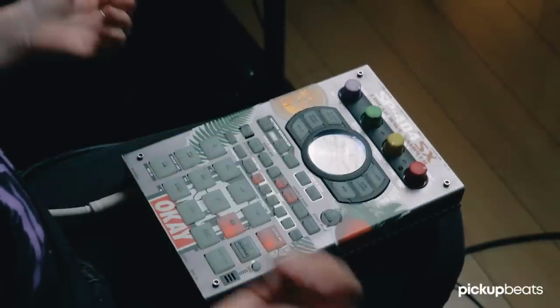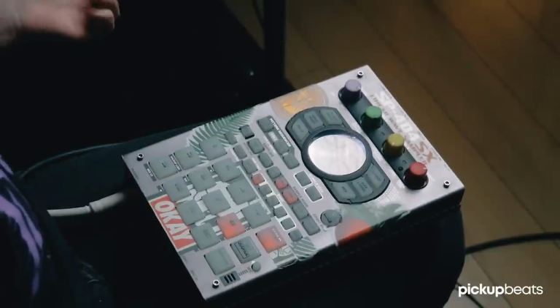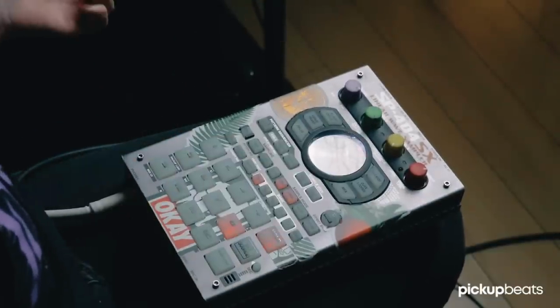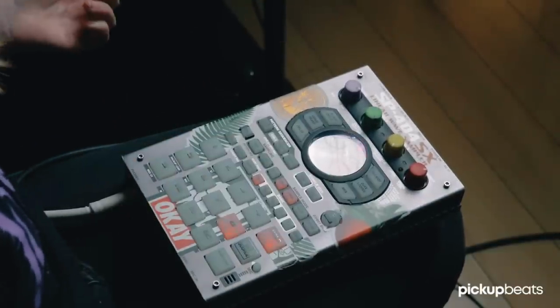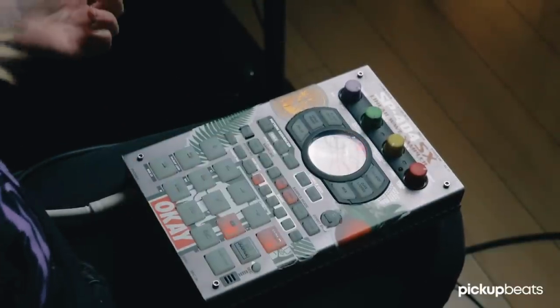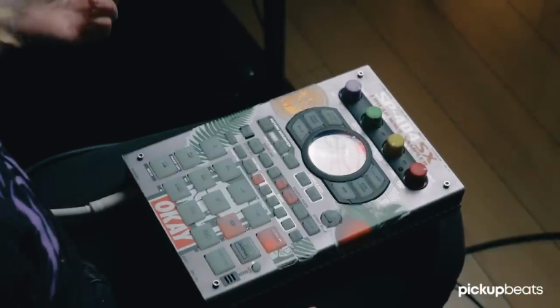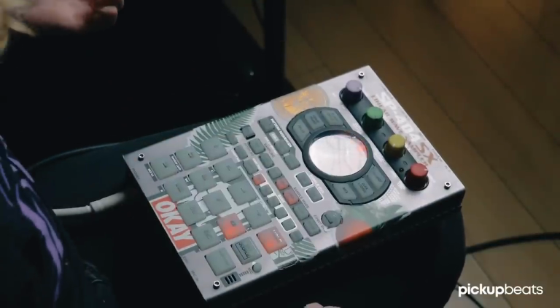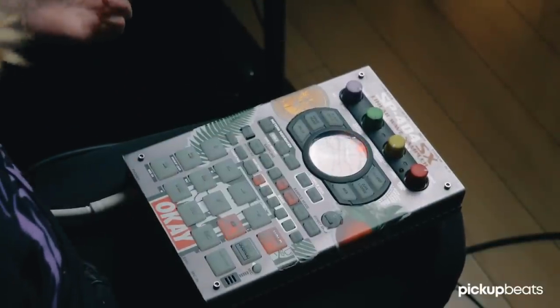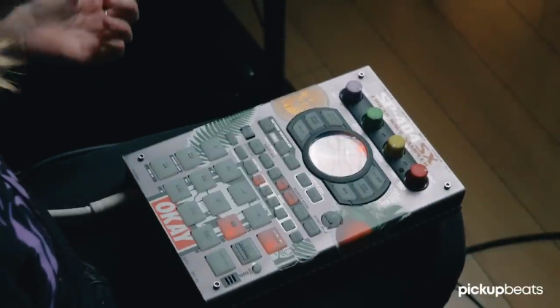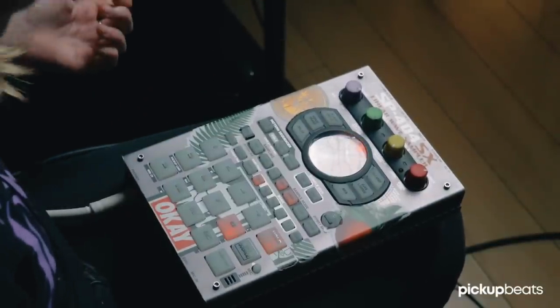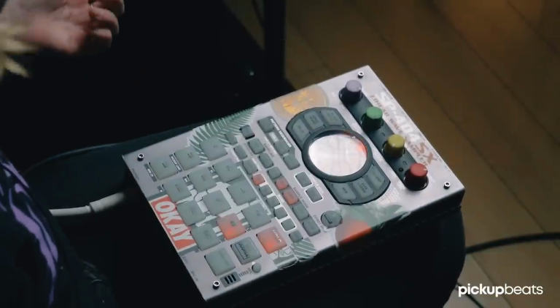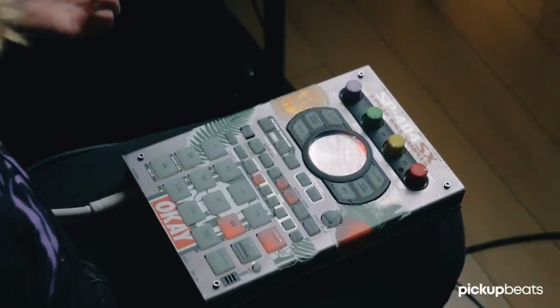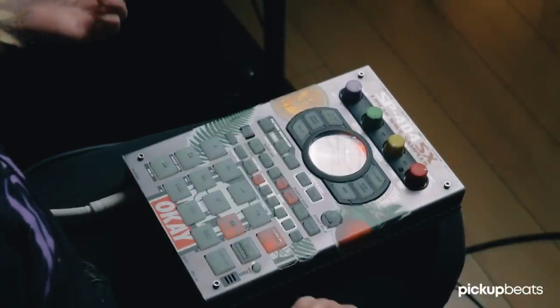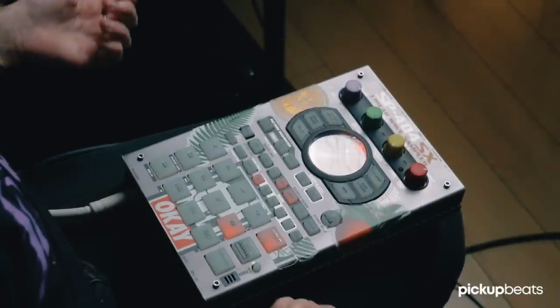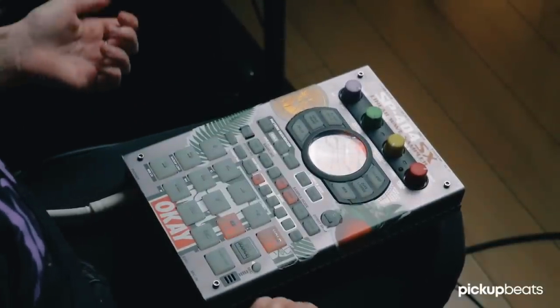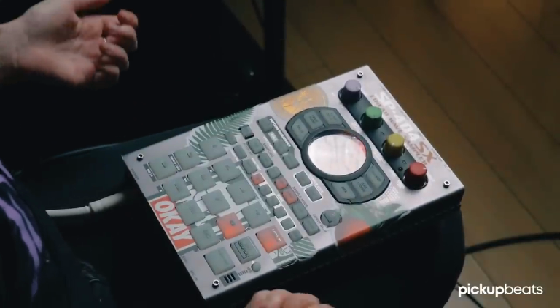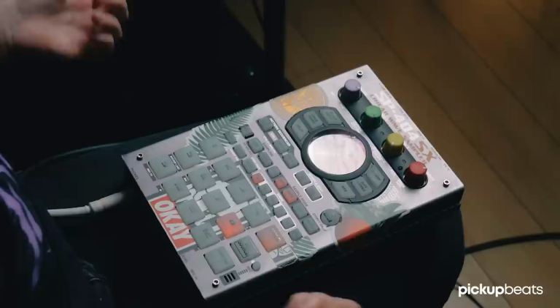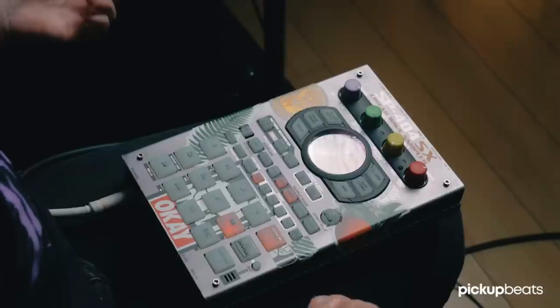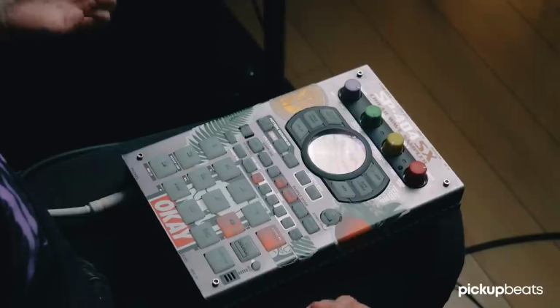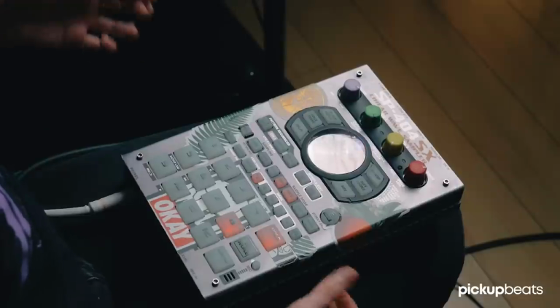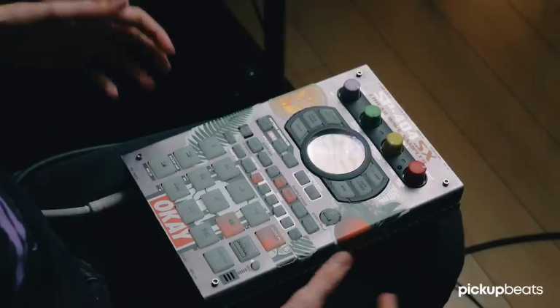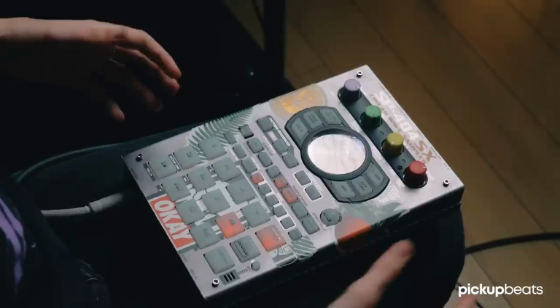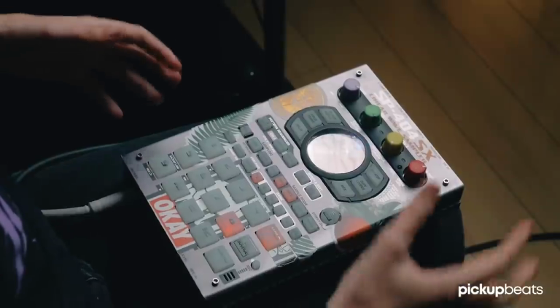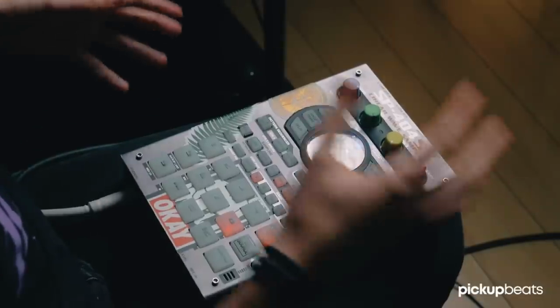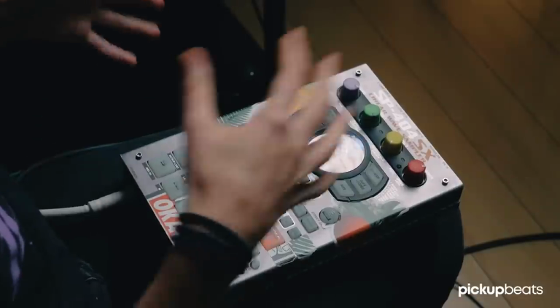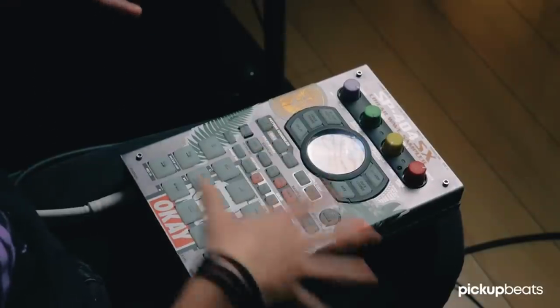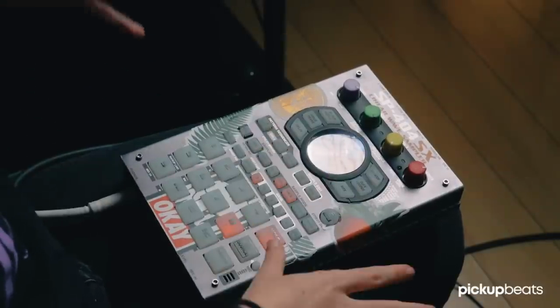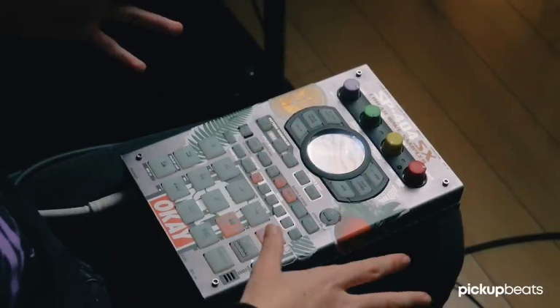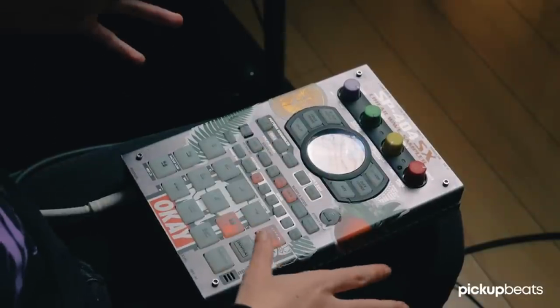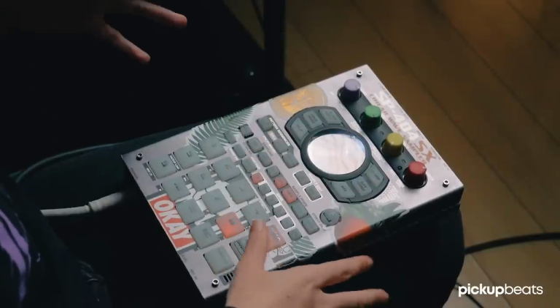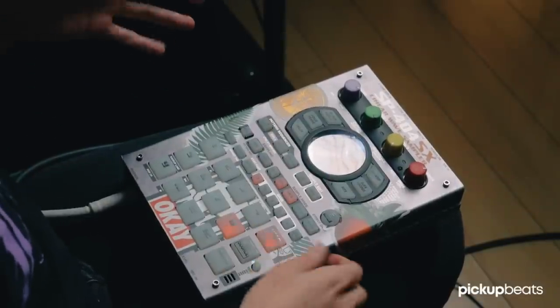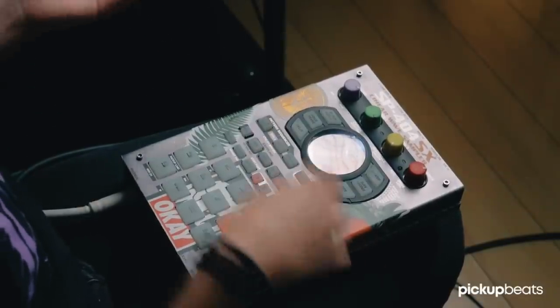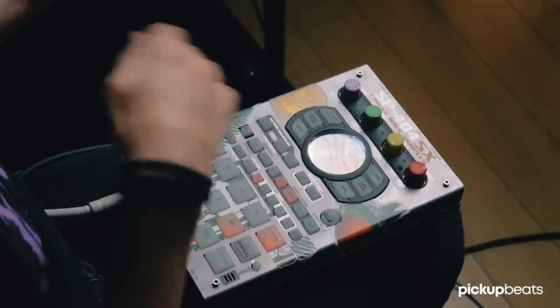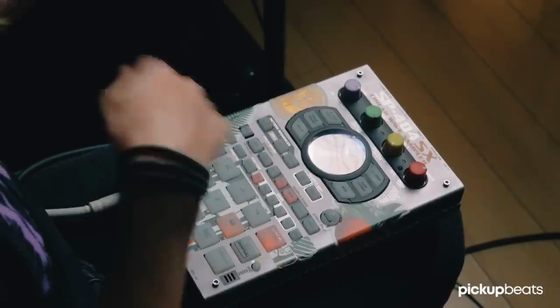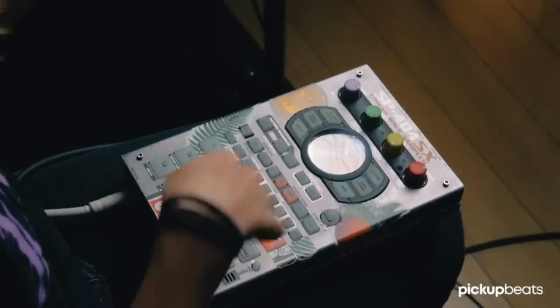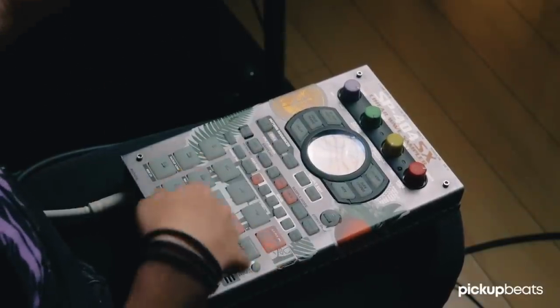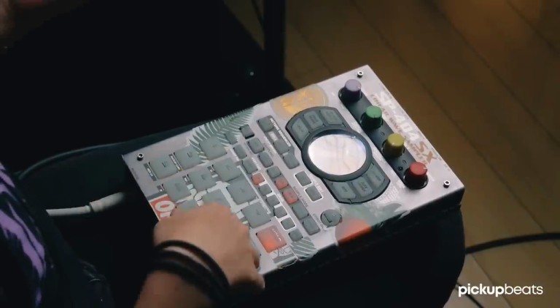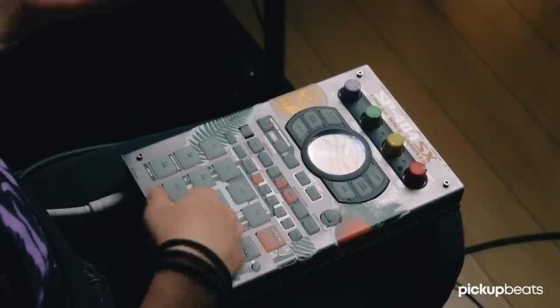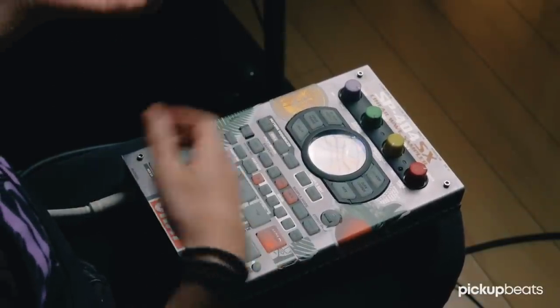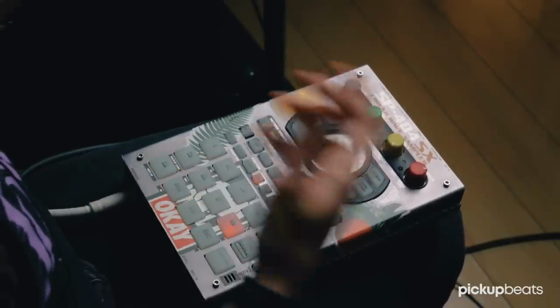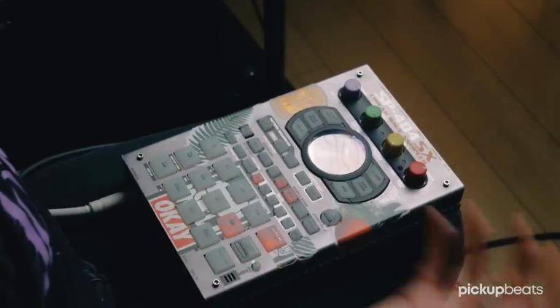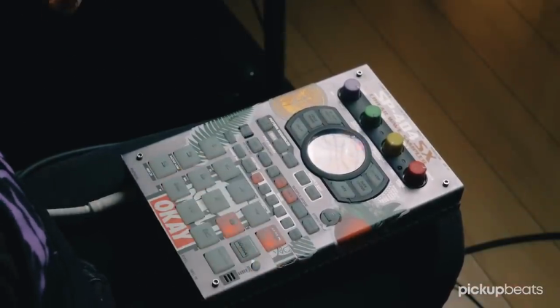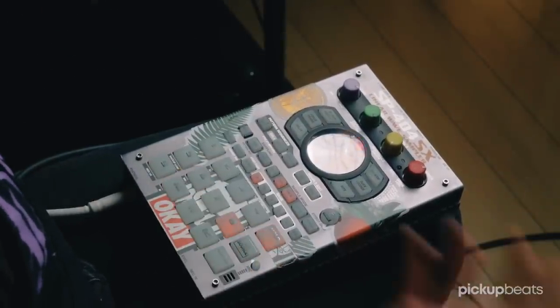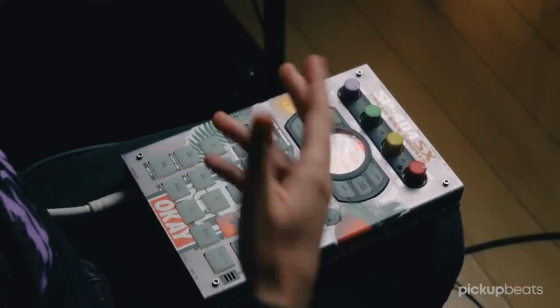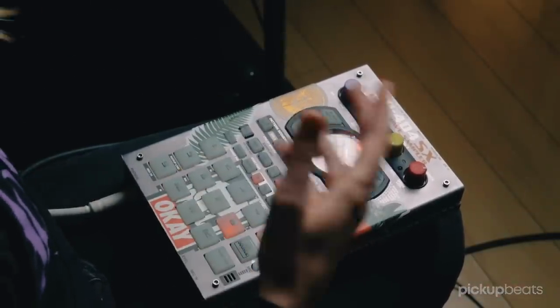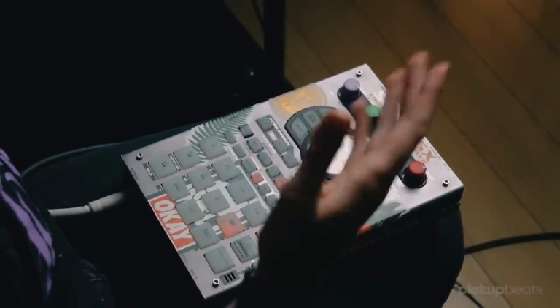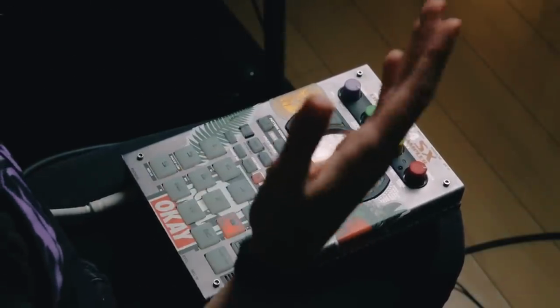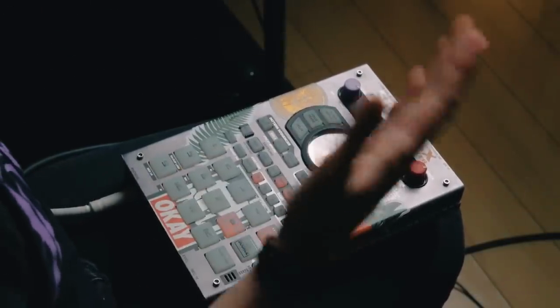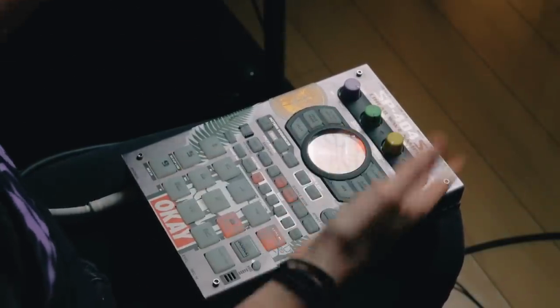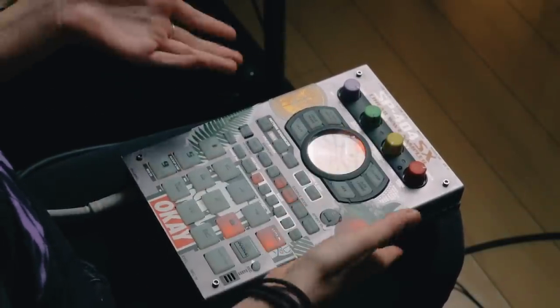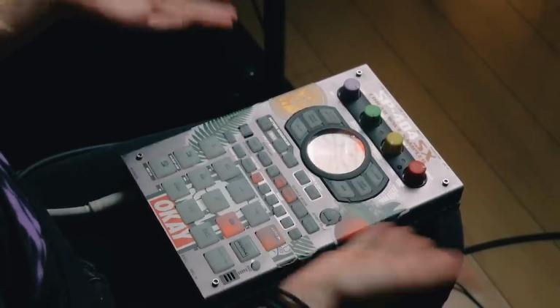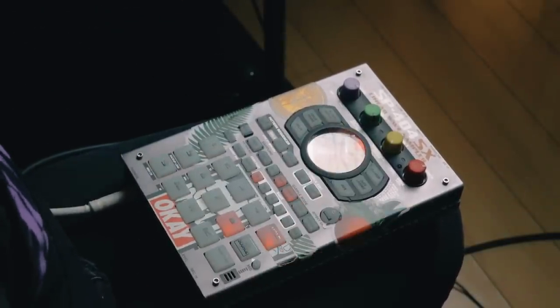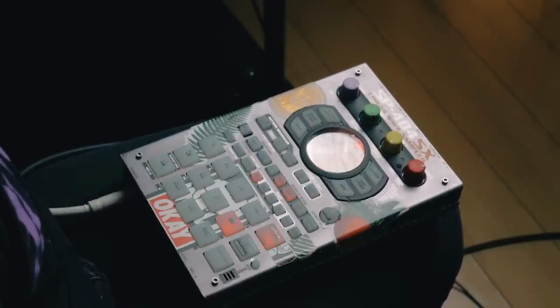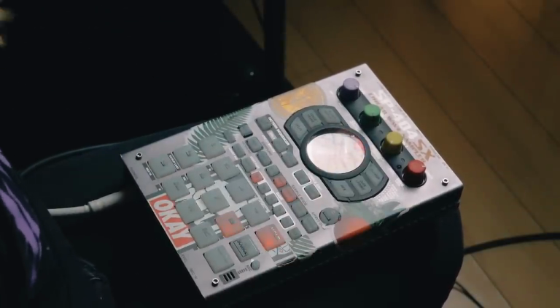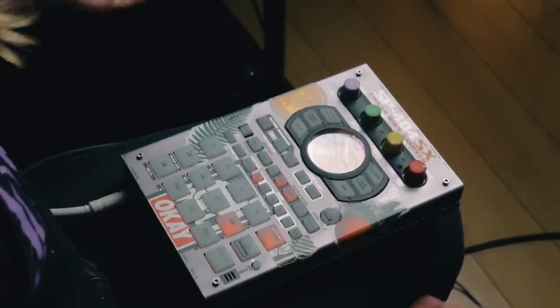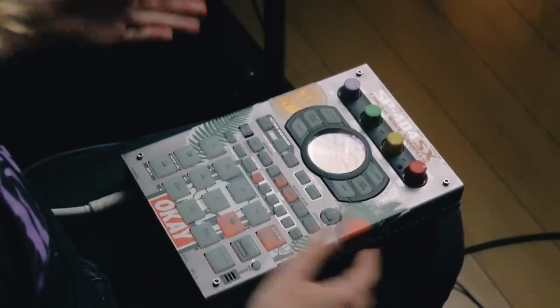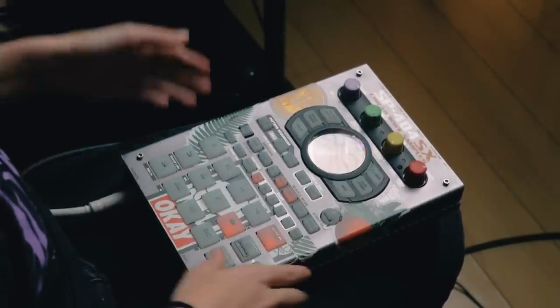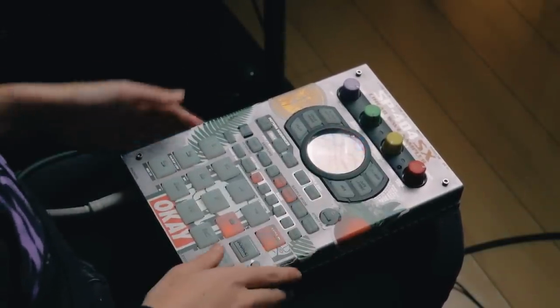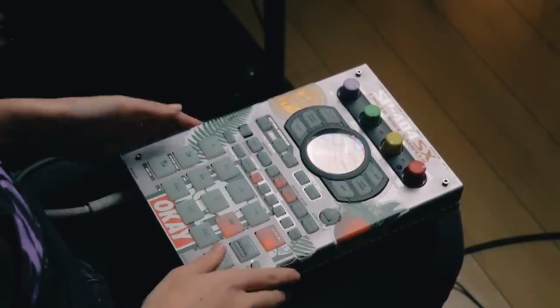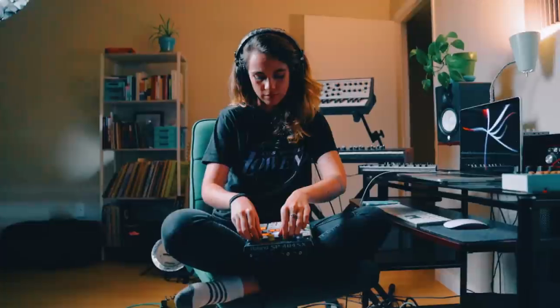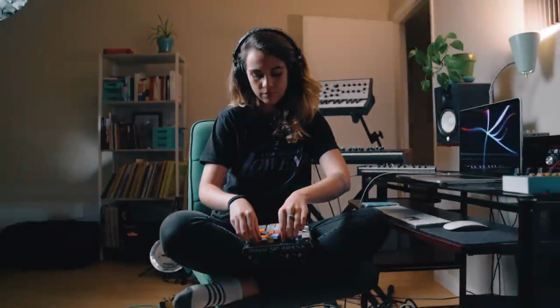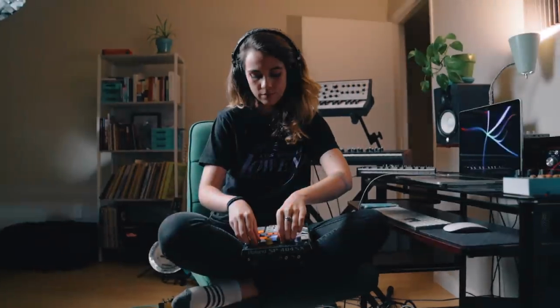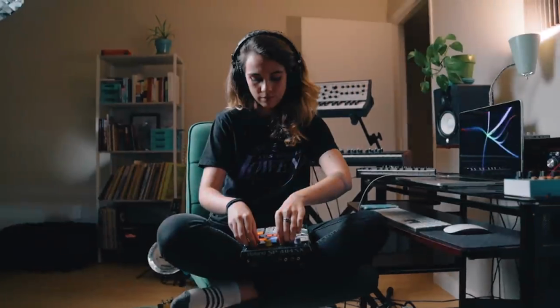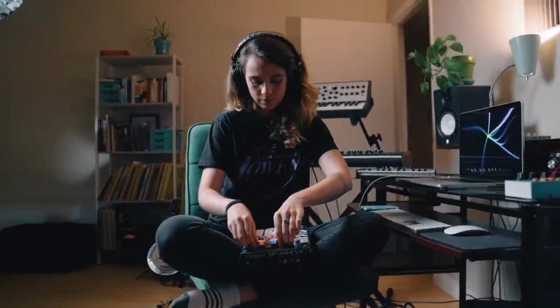That's essentially how I use it. When I'm not DJing, I'm playing. And when I'm not playing, I'm DJing.